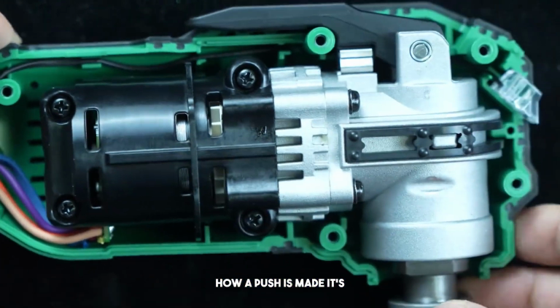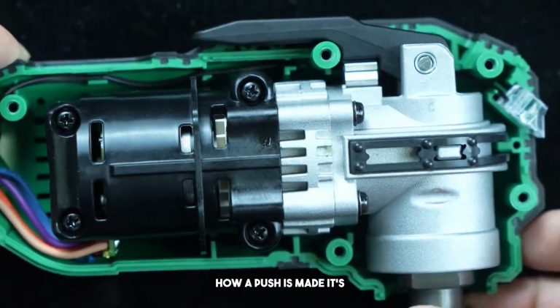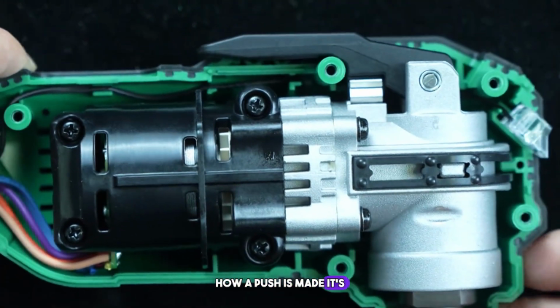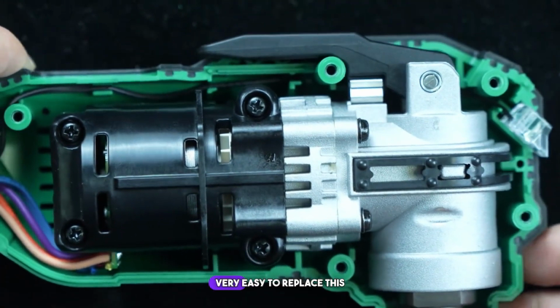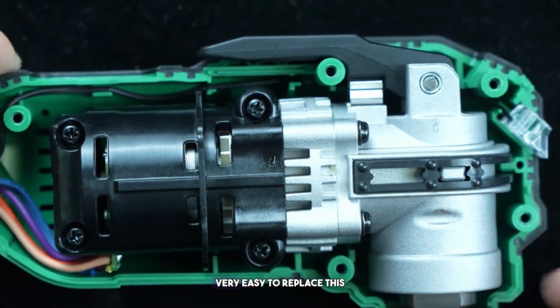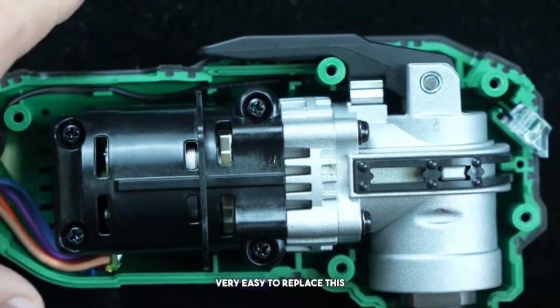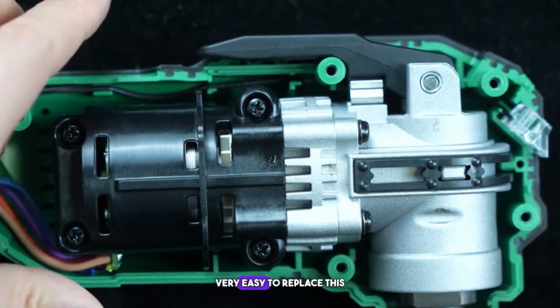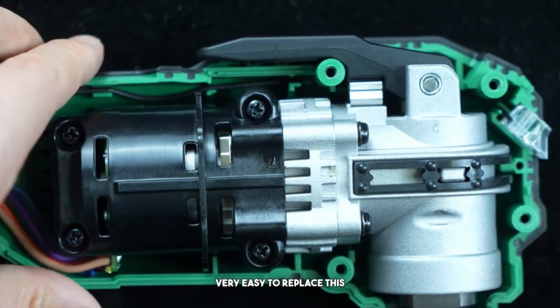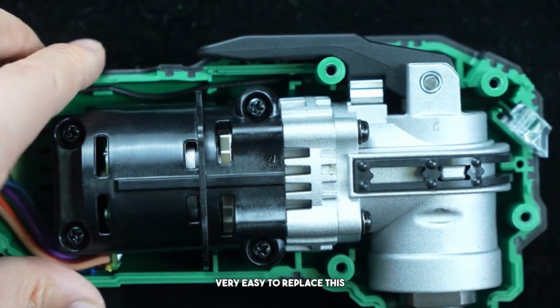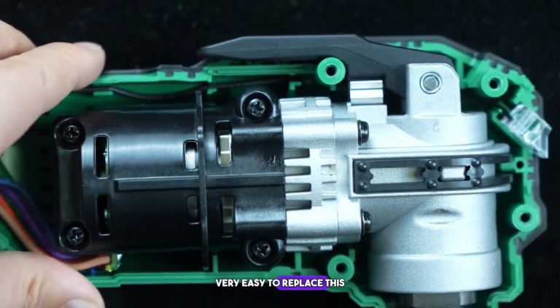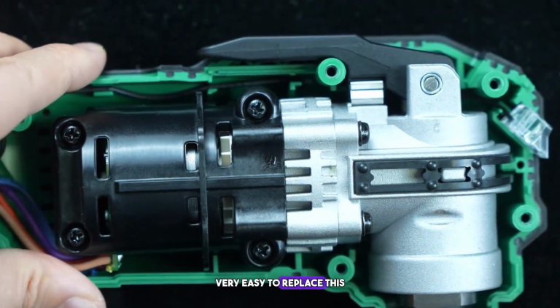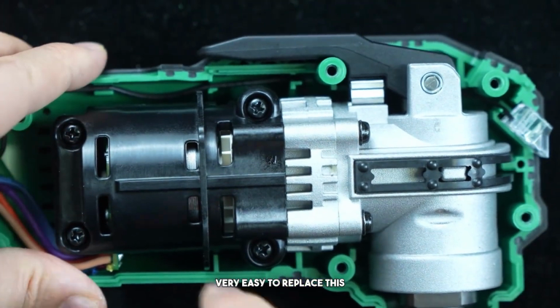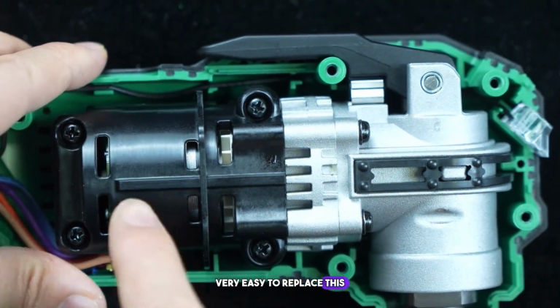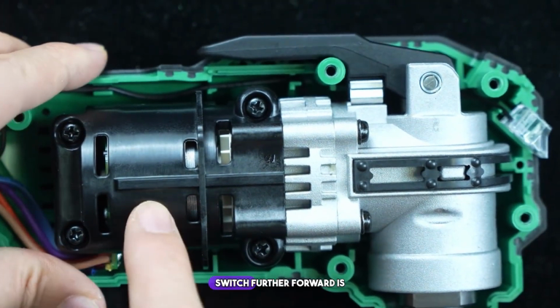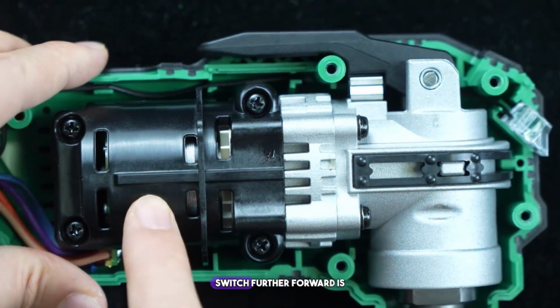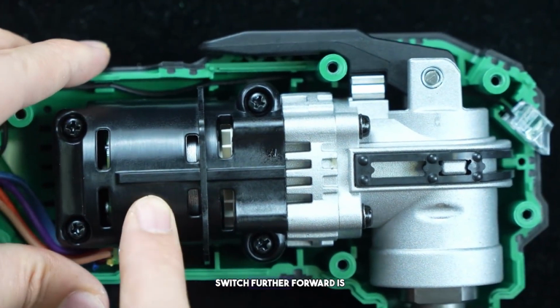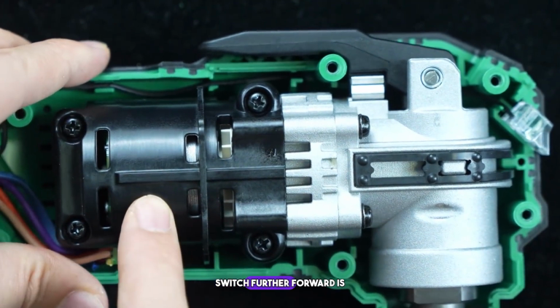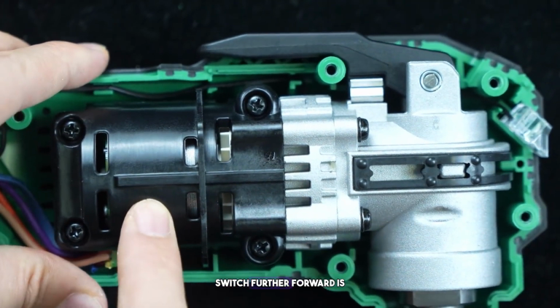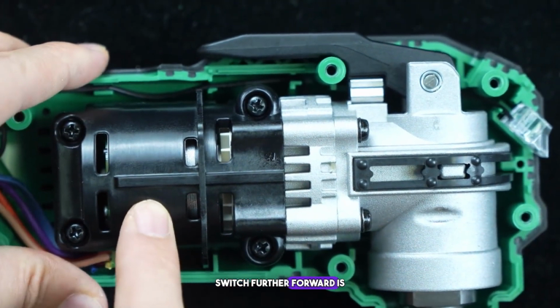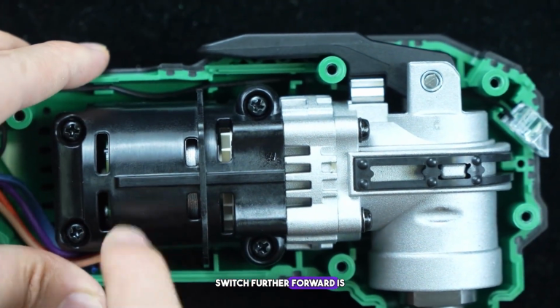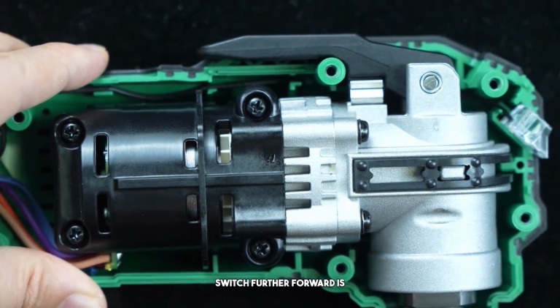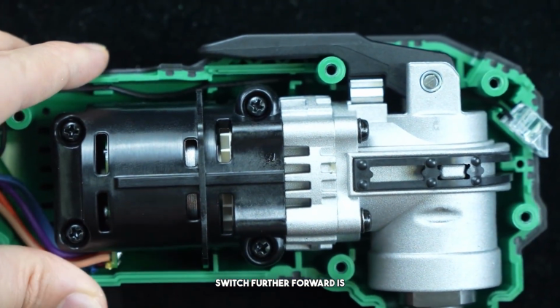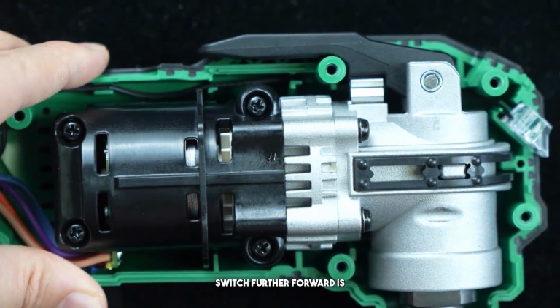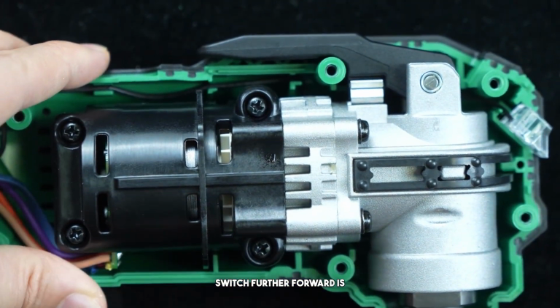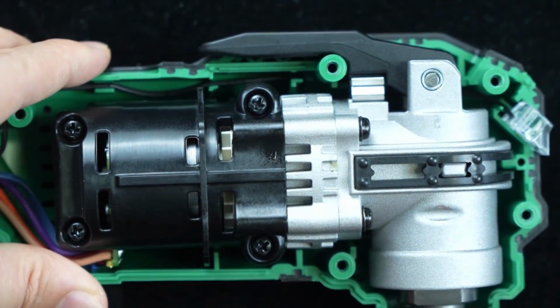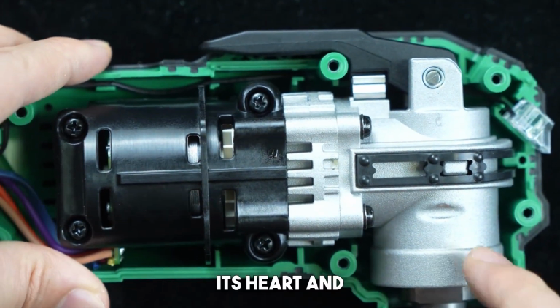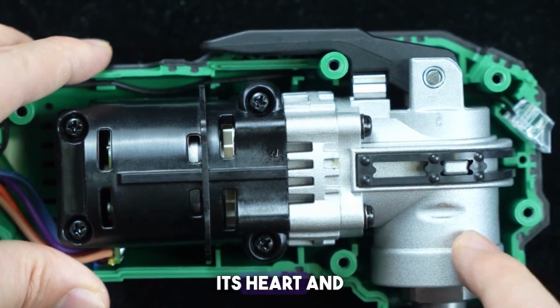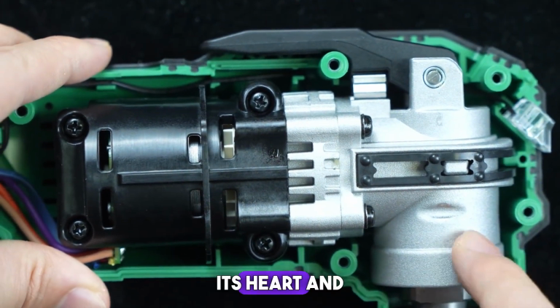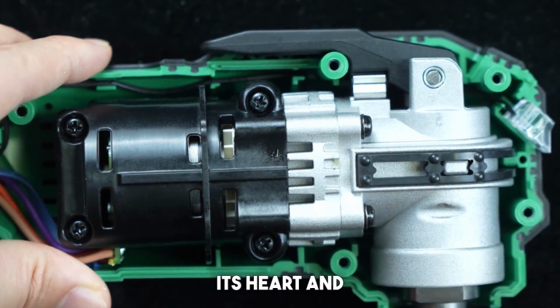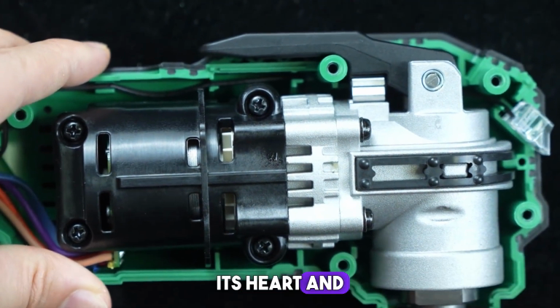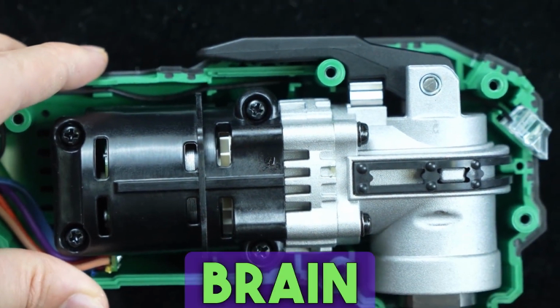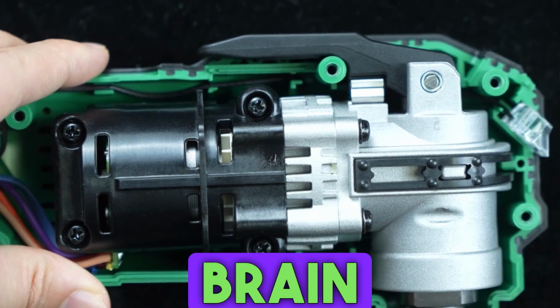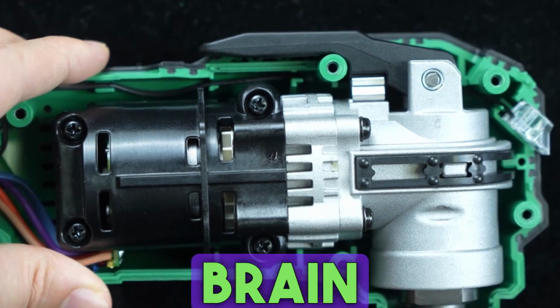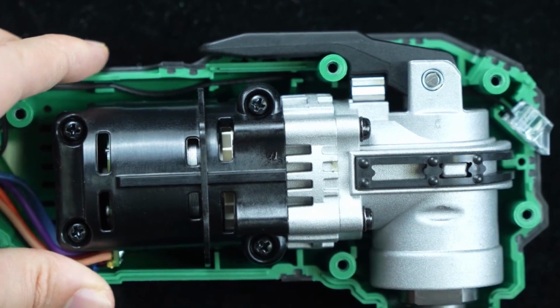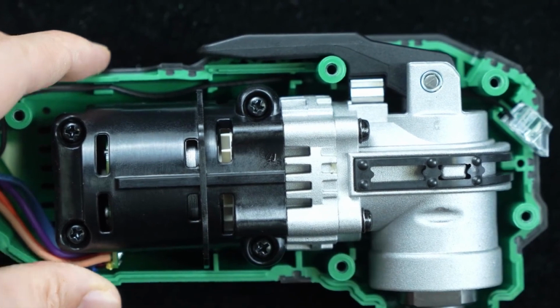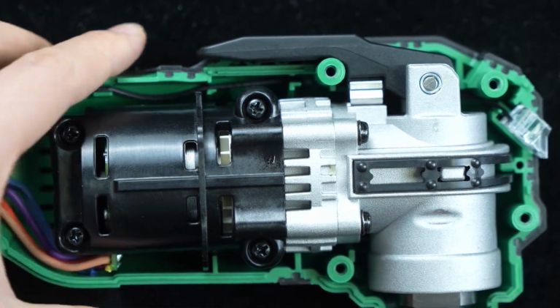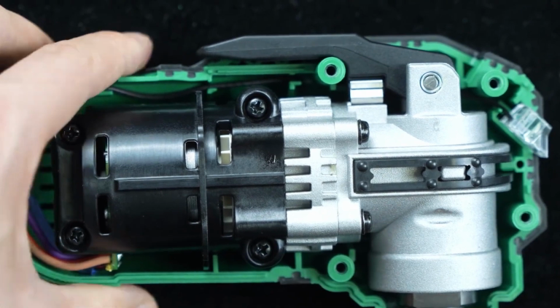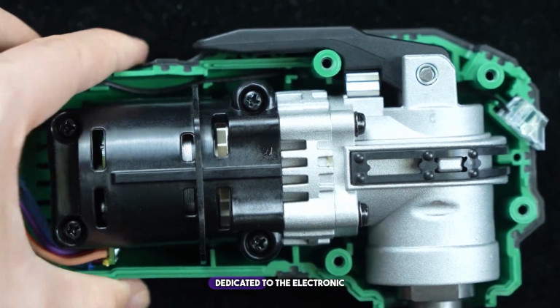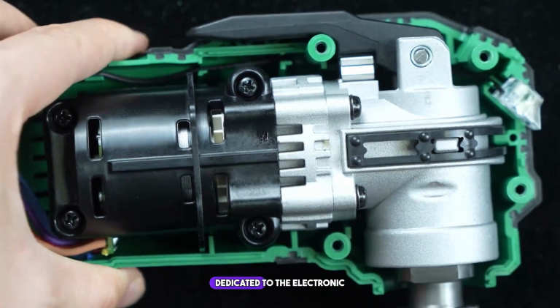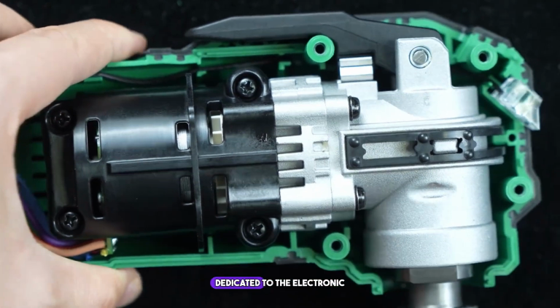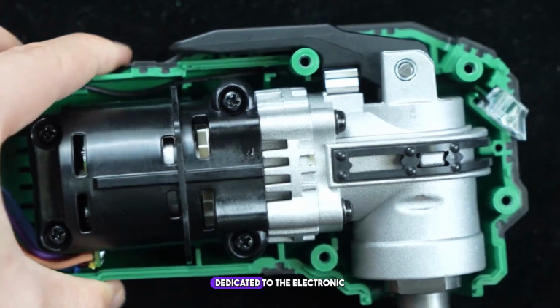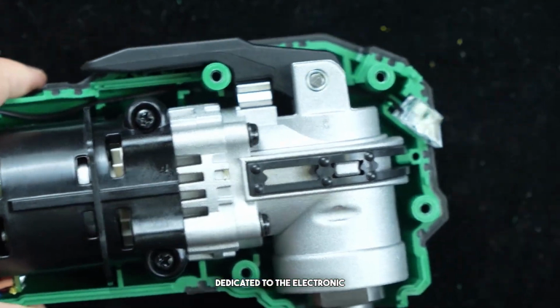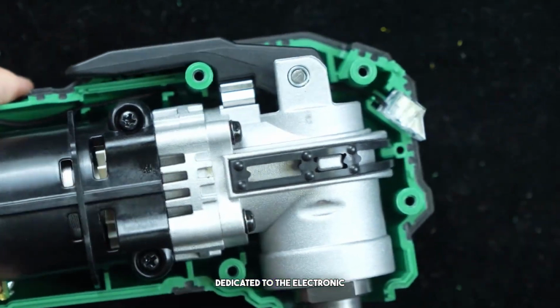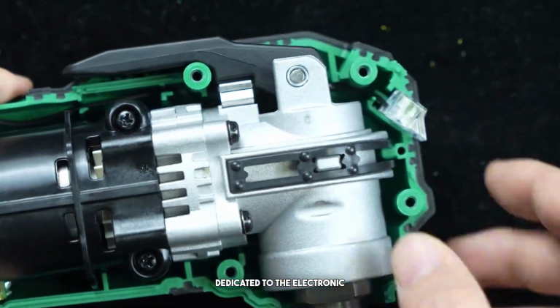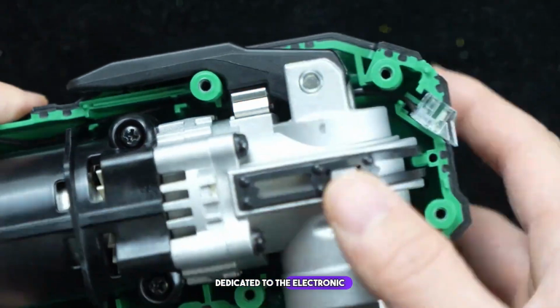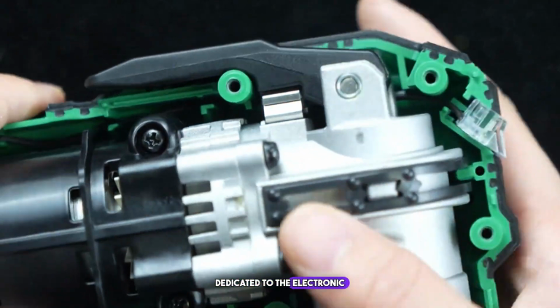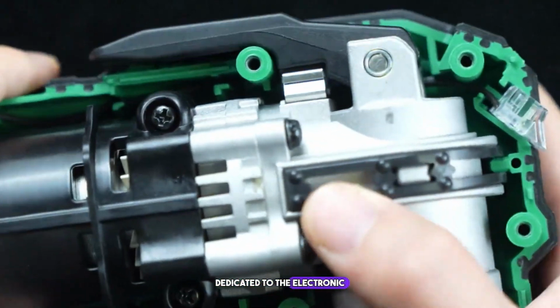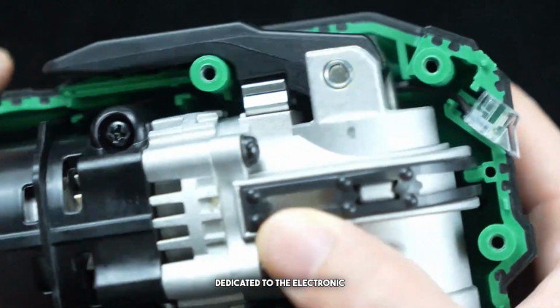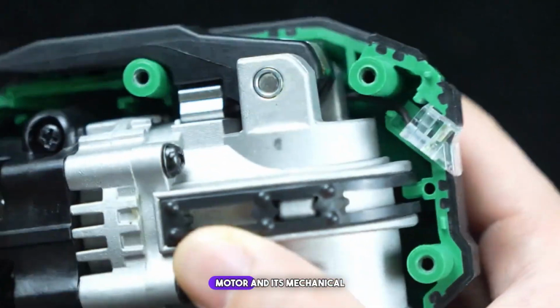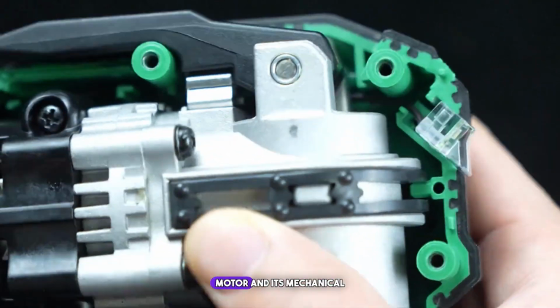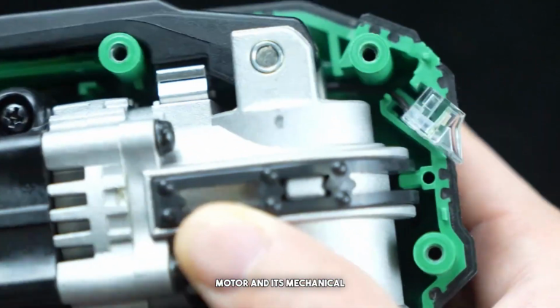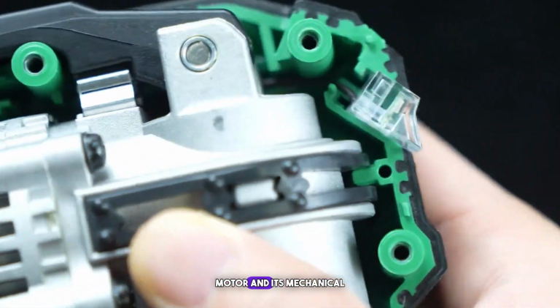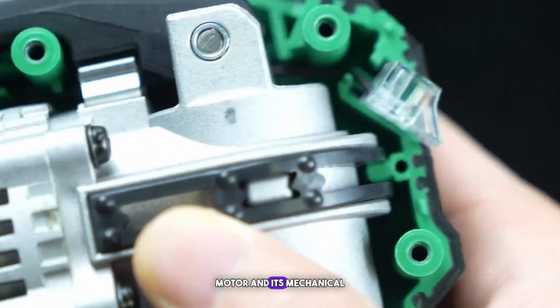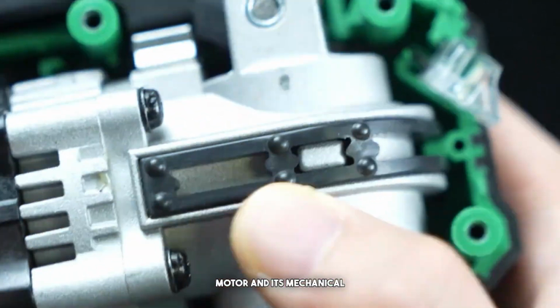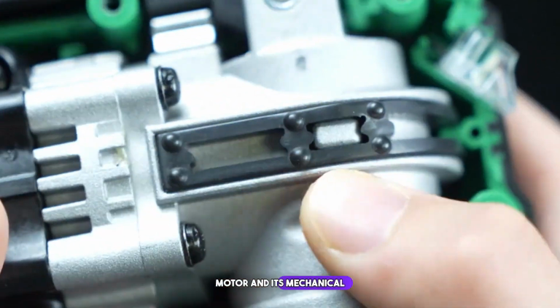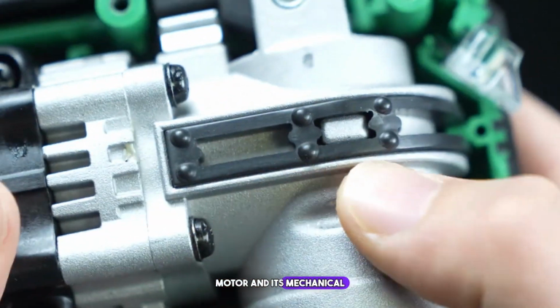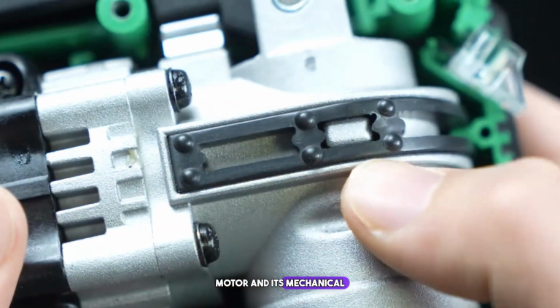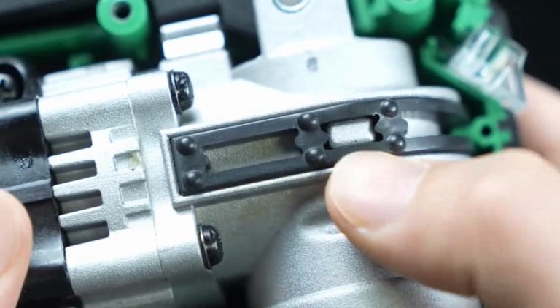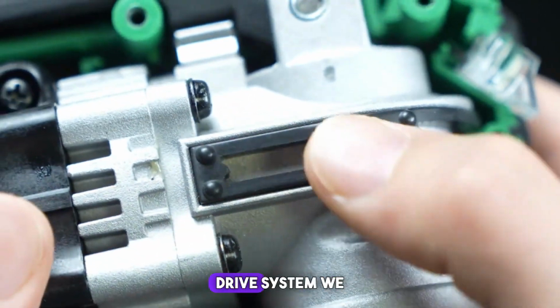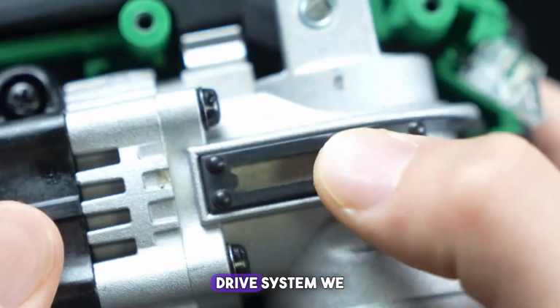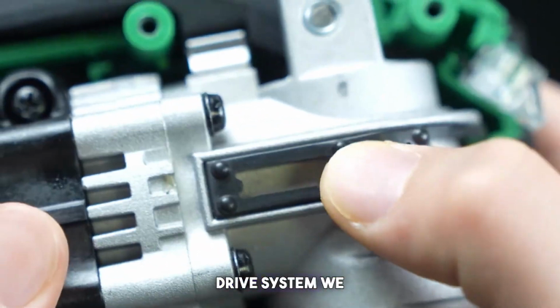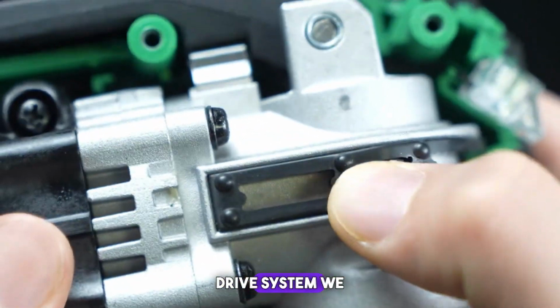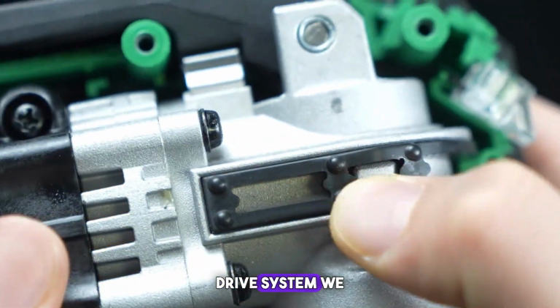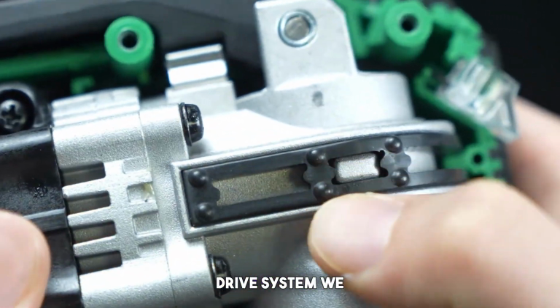It's very easy to replace this switch. Further forward is the heart and brain of the tool: the dedicated electronic motor and its mechanical drive system.